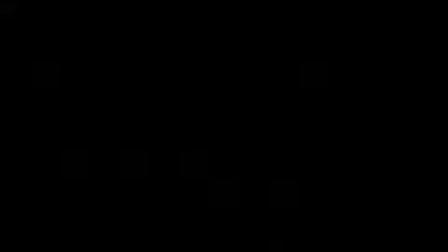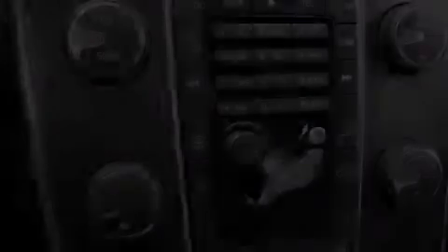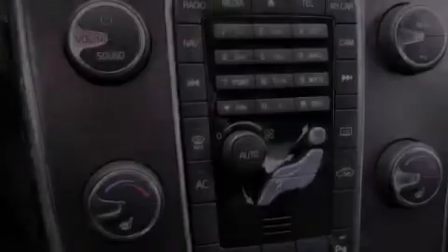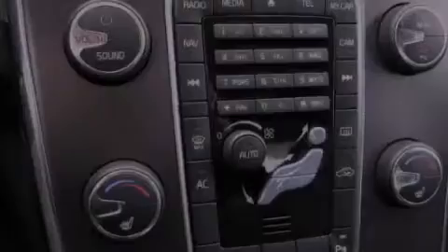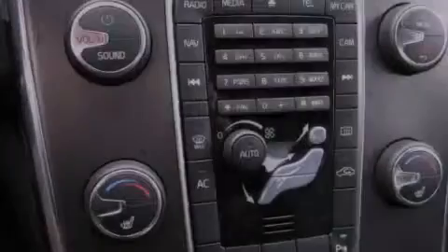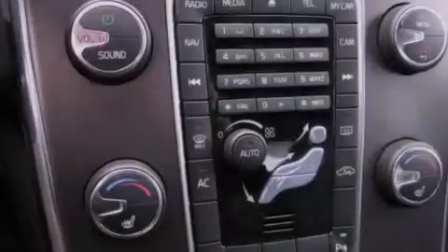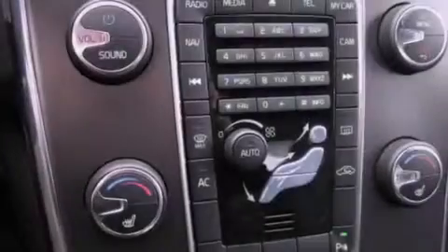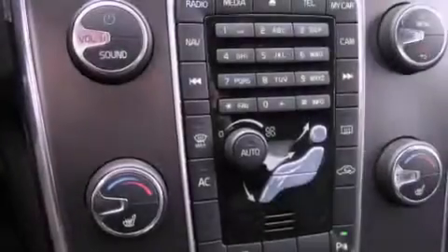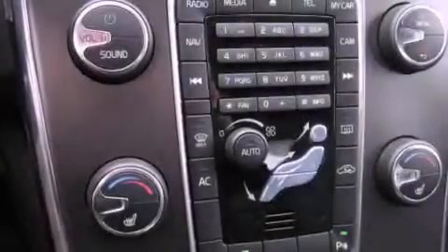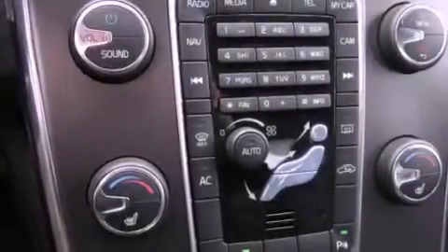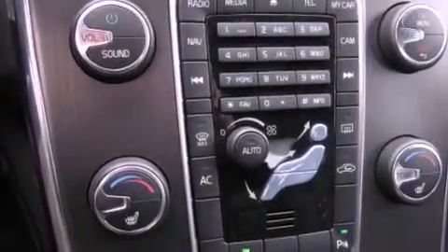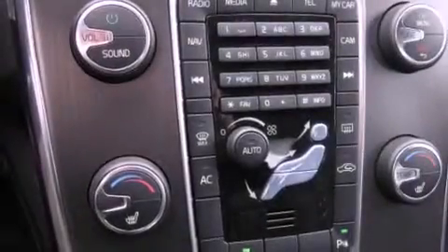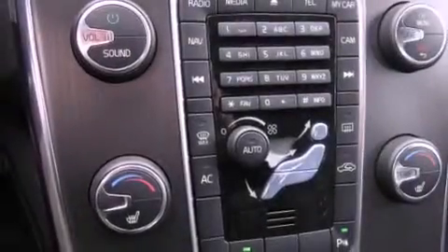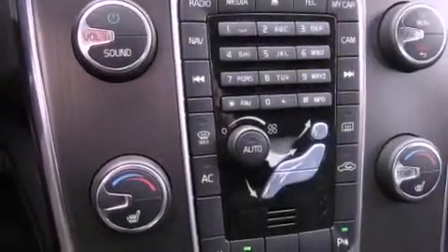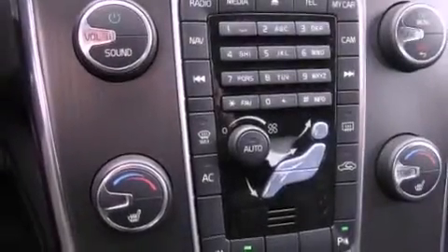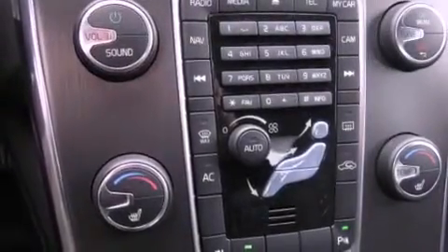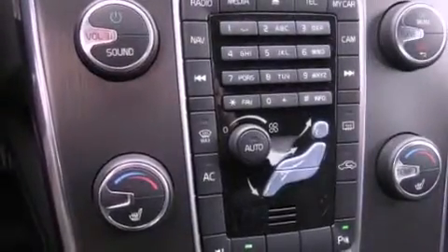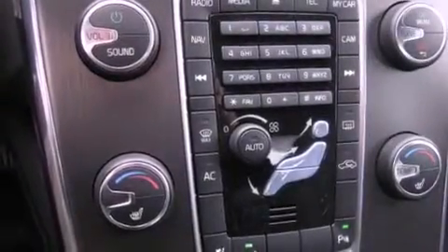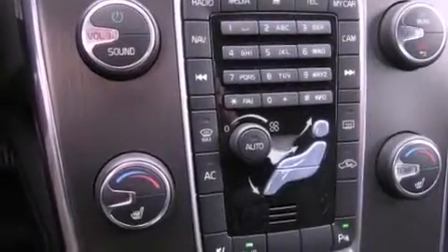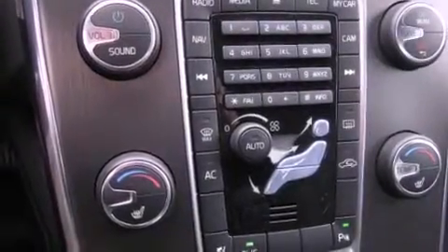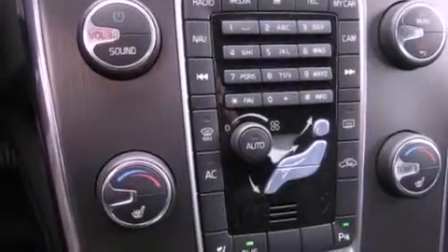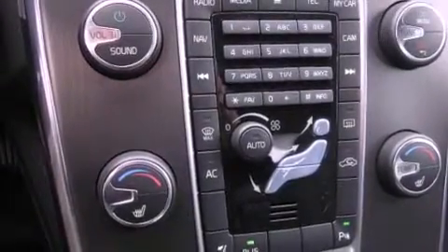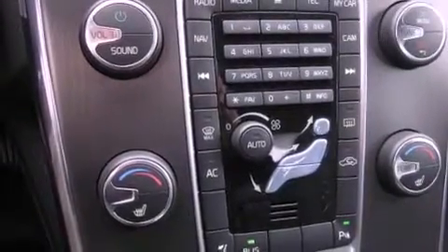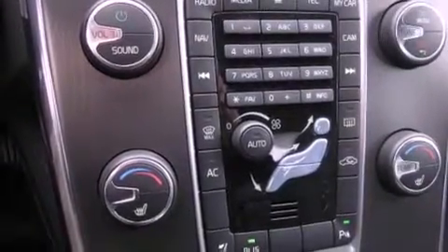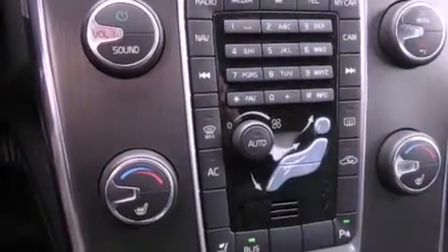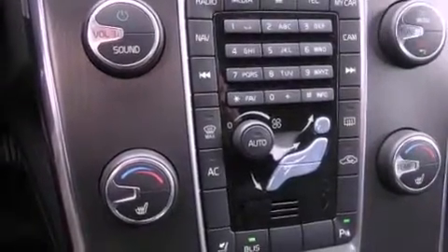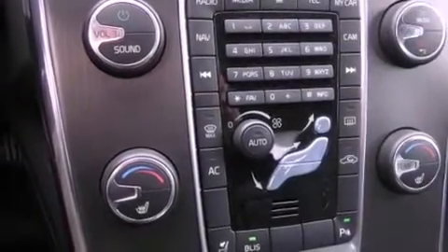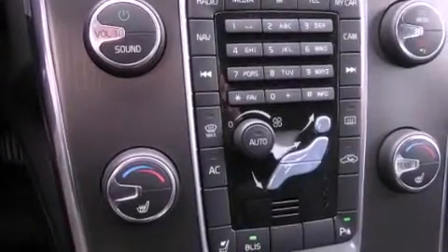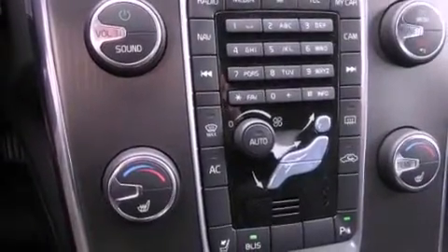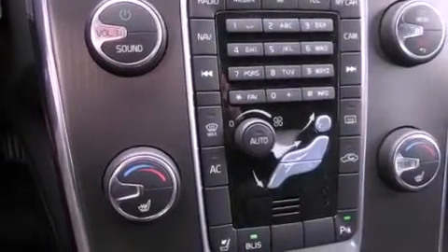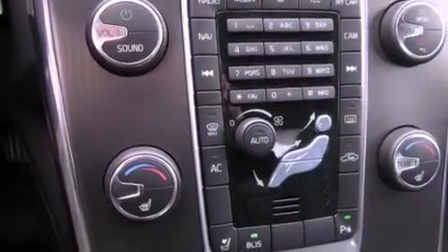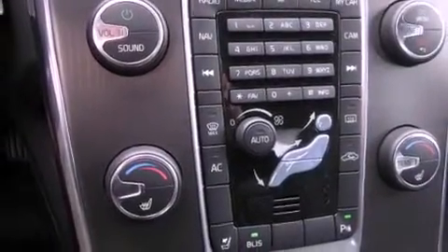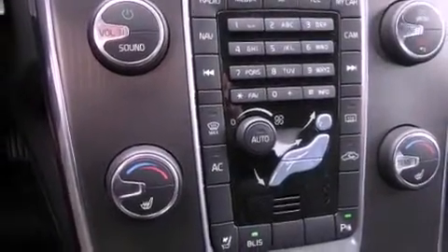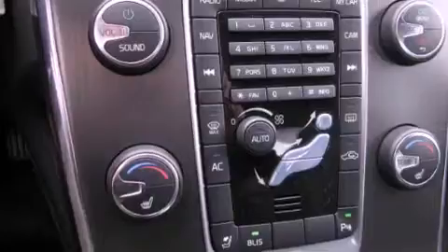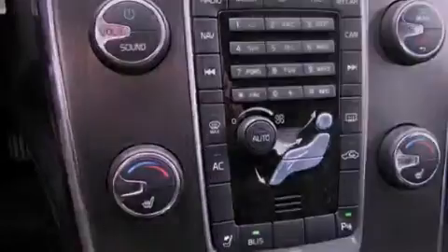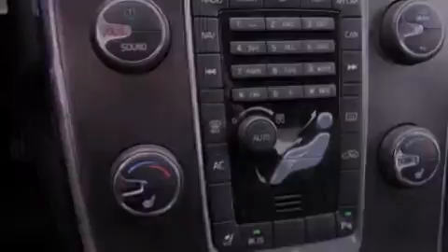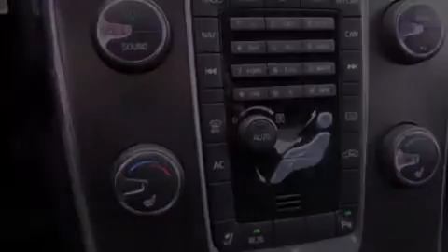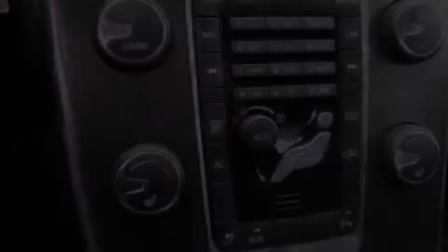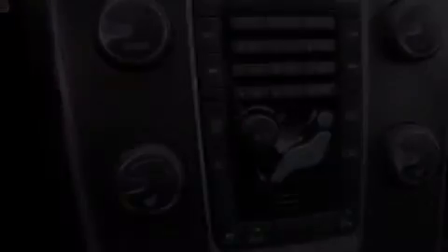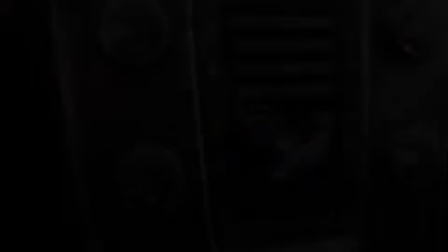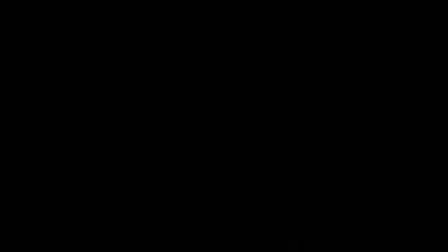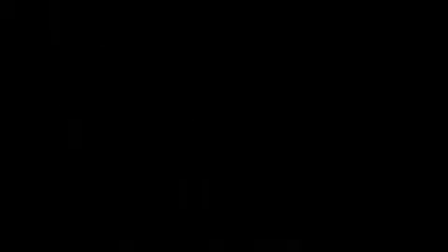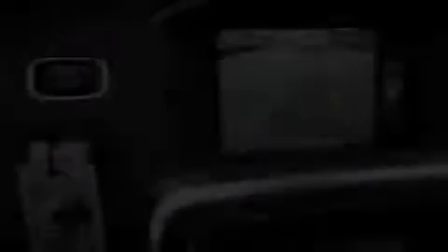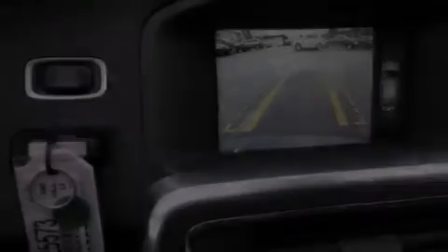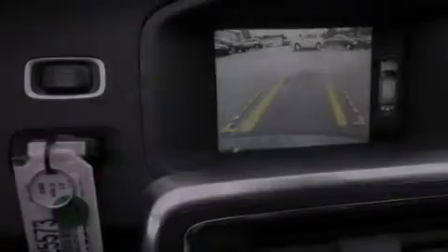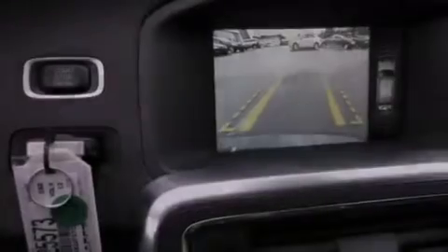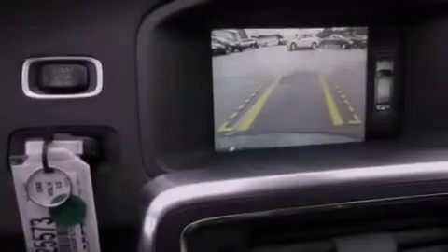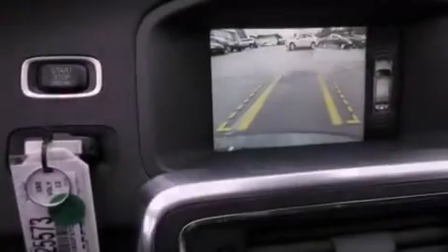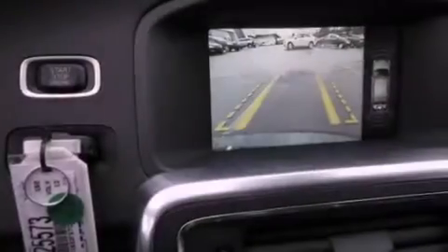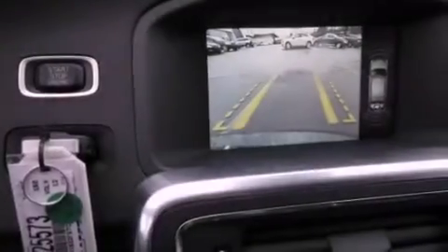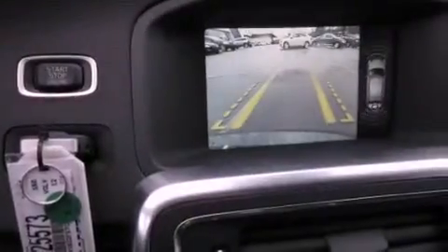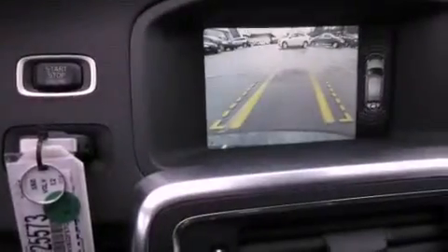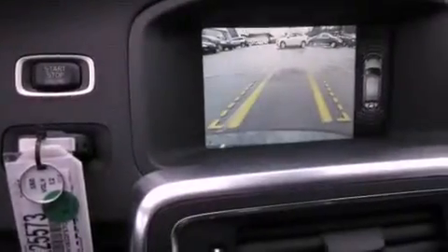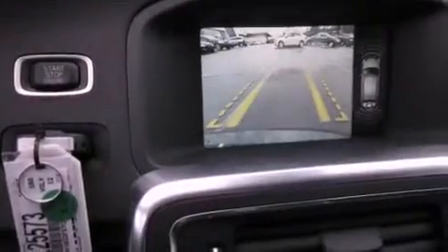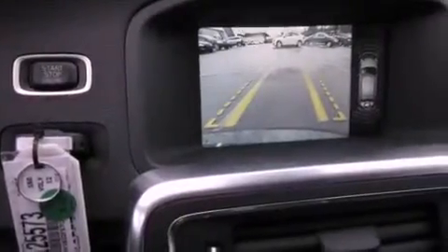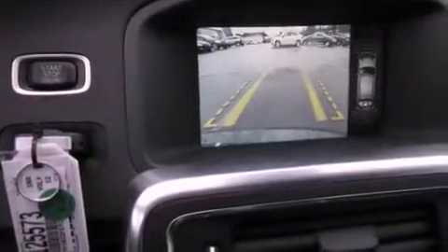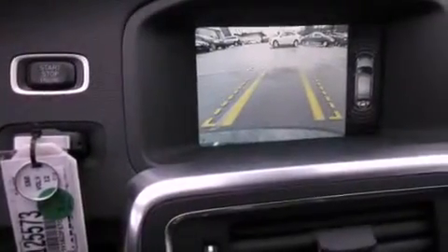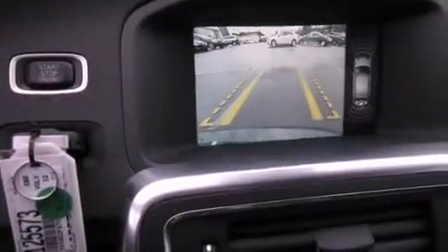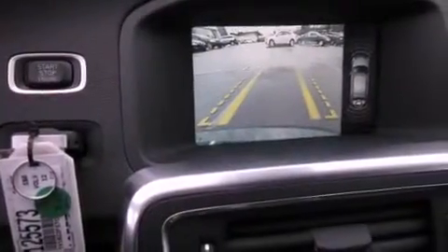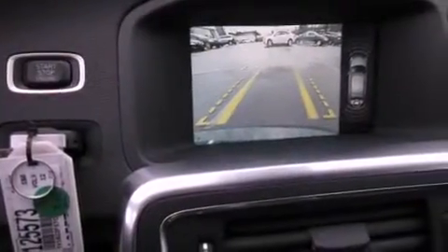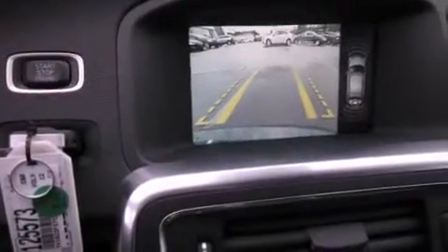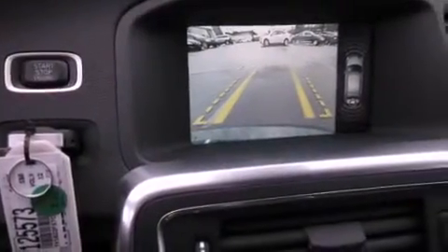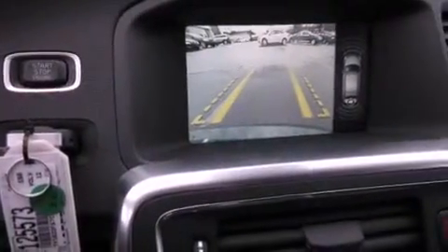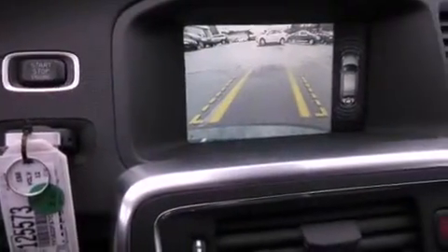Also included are a rear spoiler, a security system, an anti-lock braking system, front seat with memory settings, and cruise control.